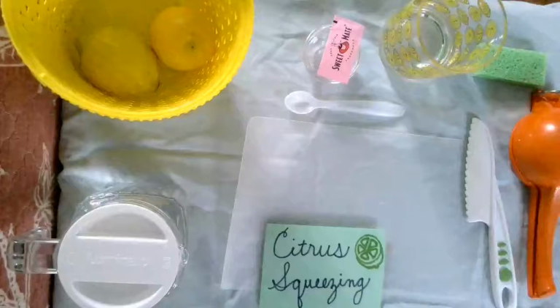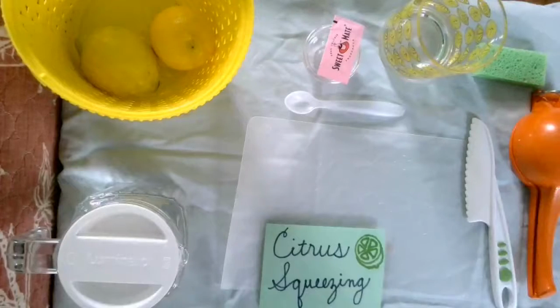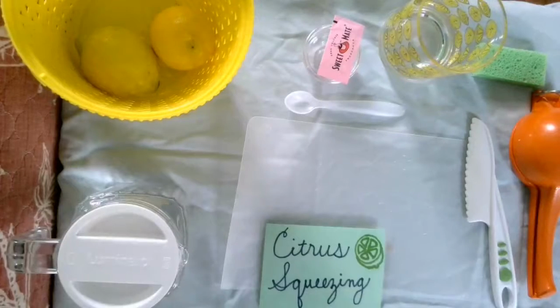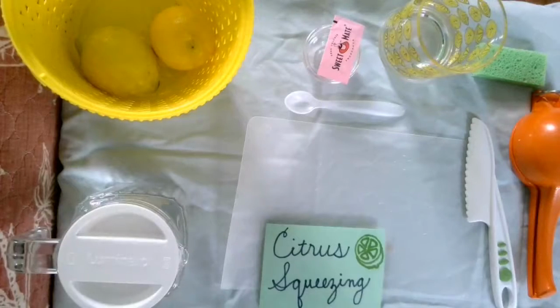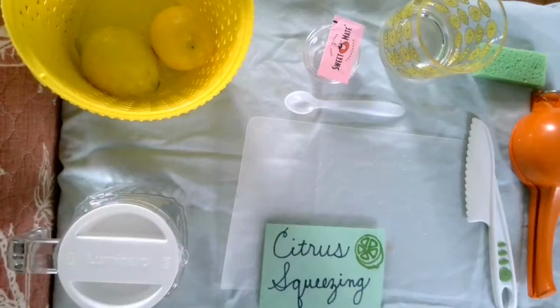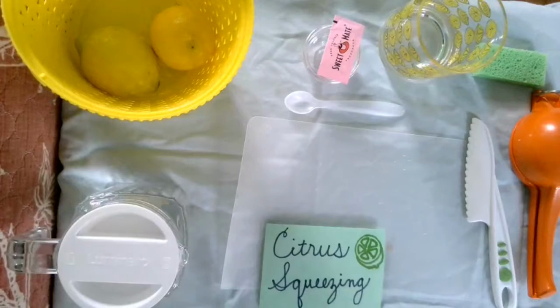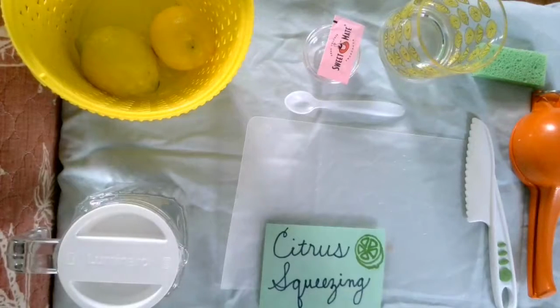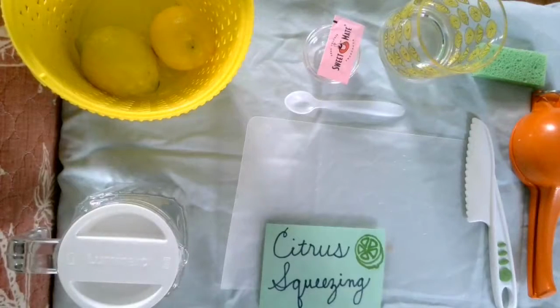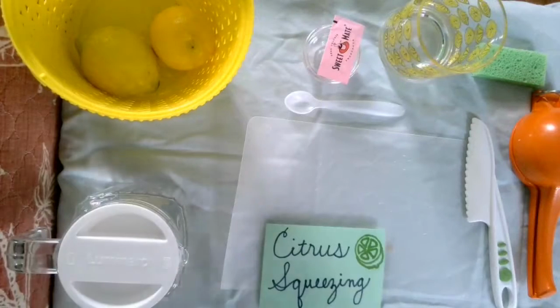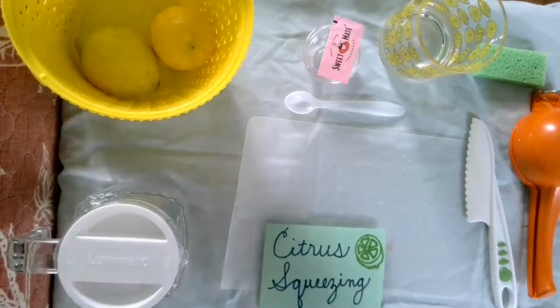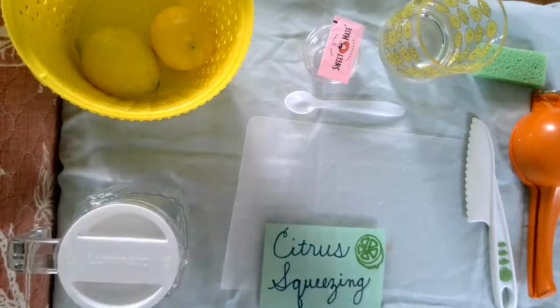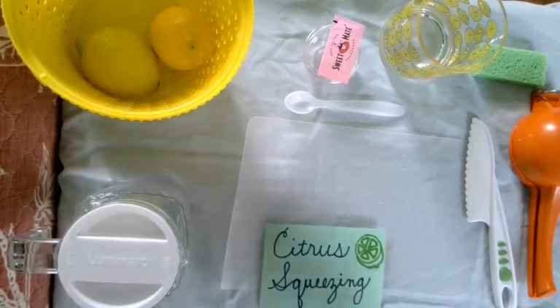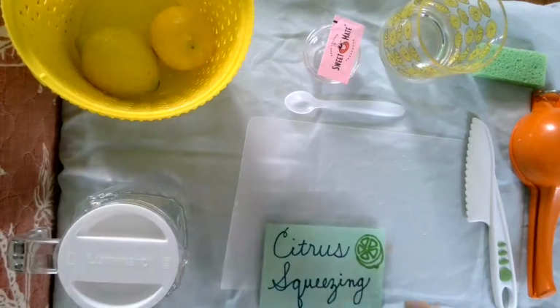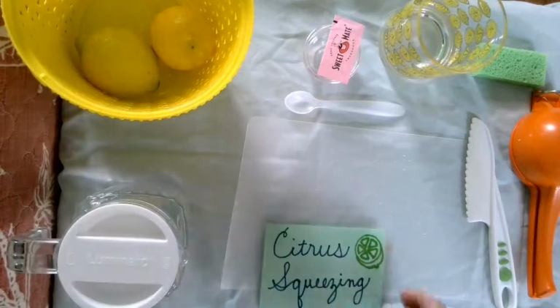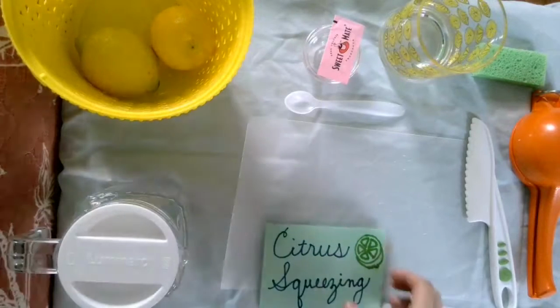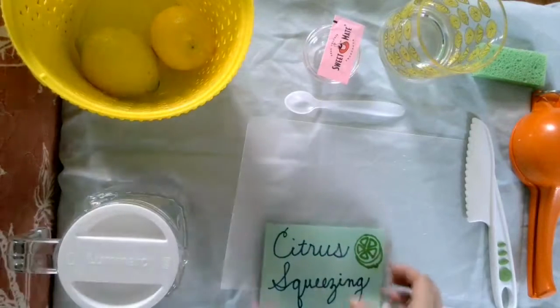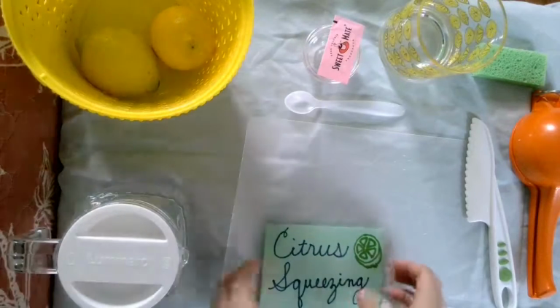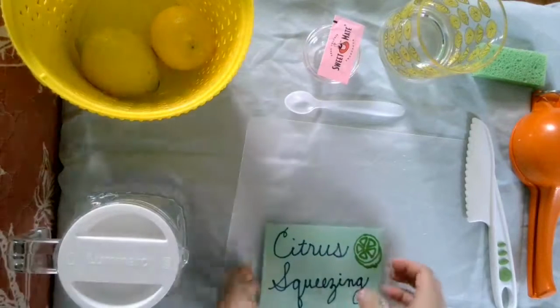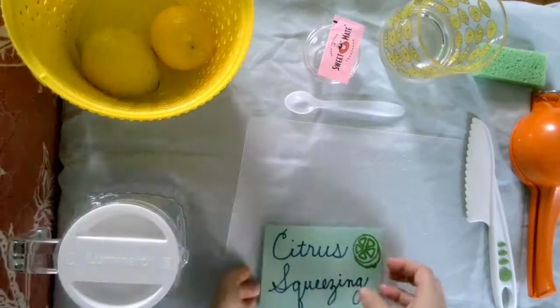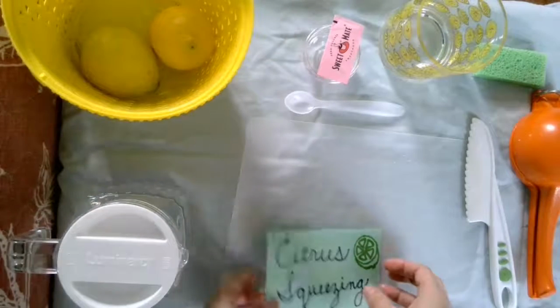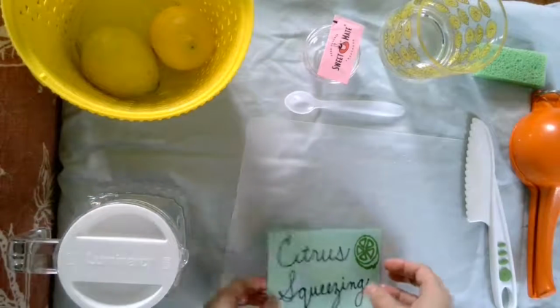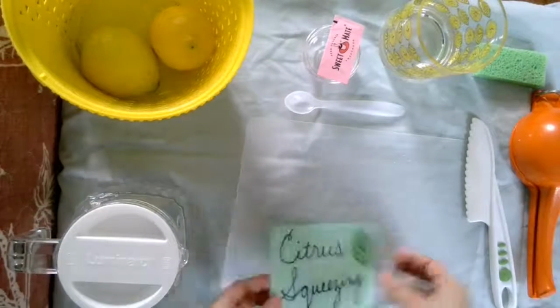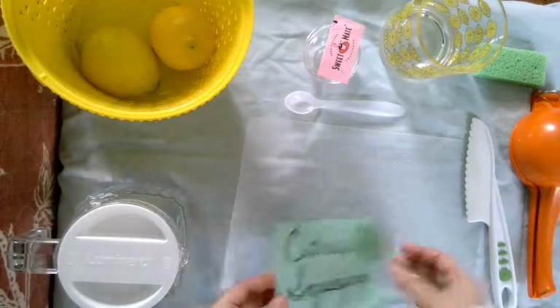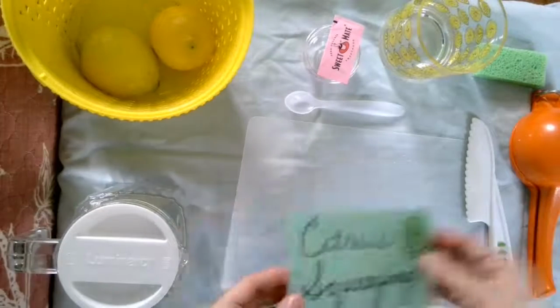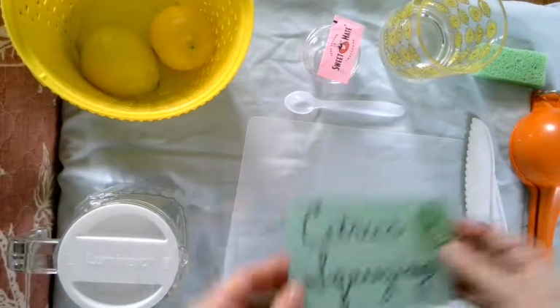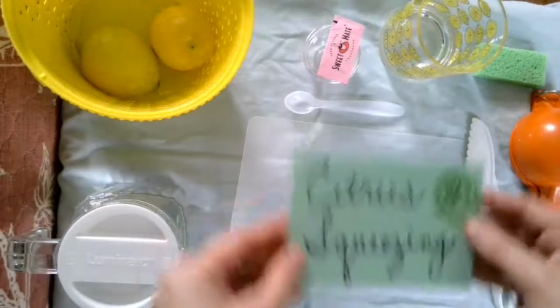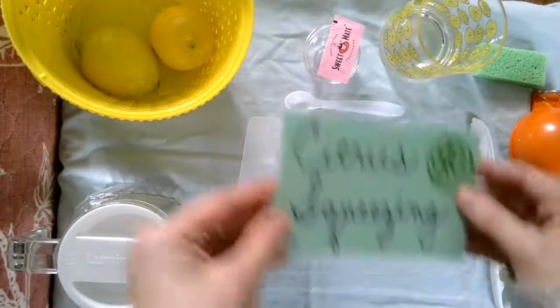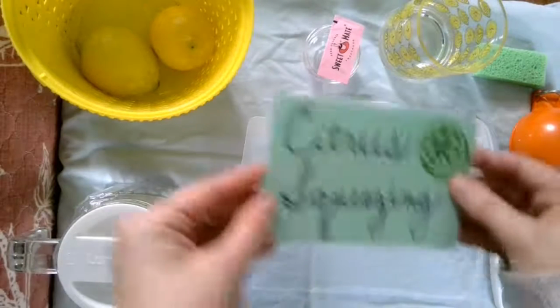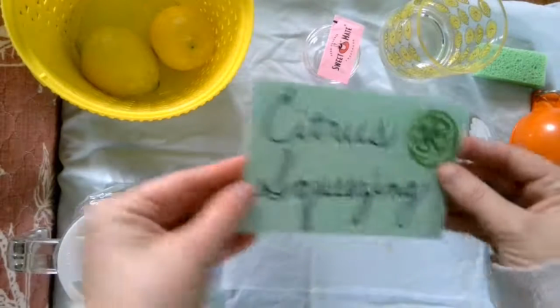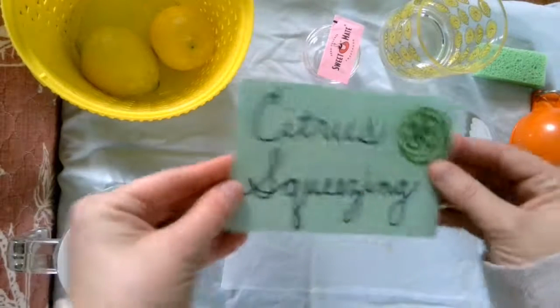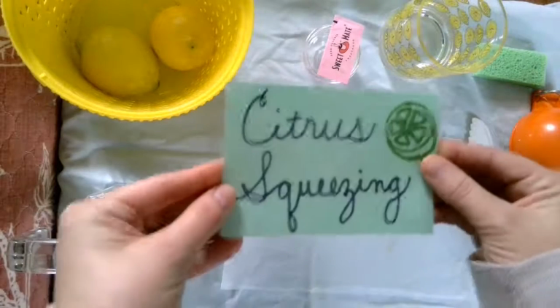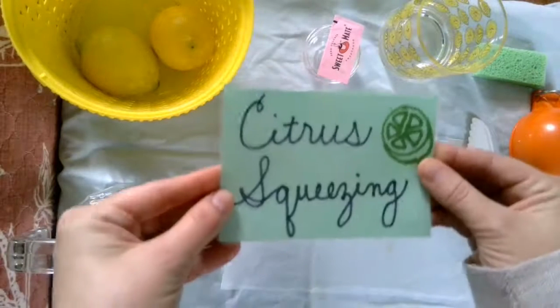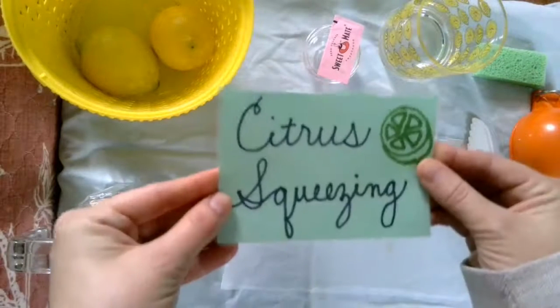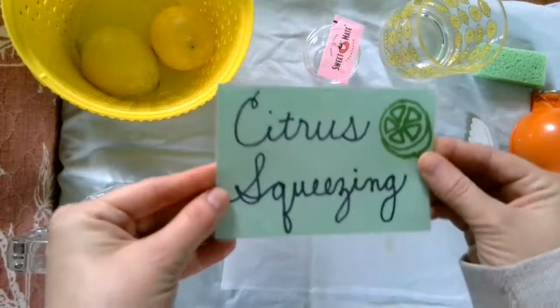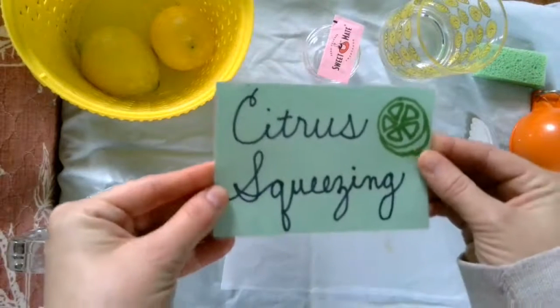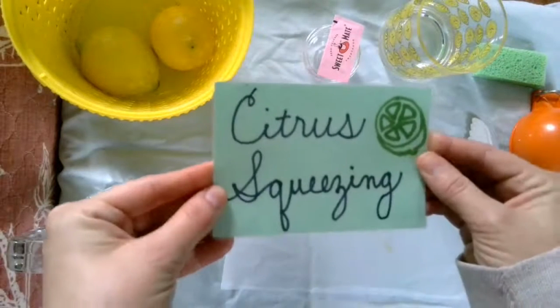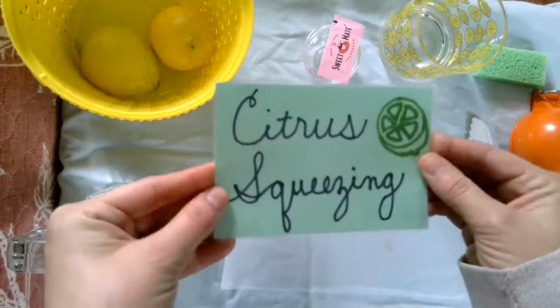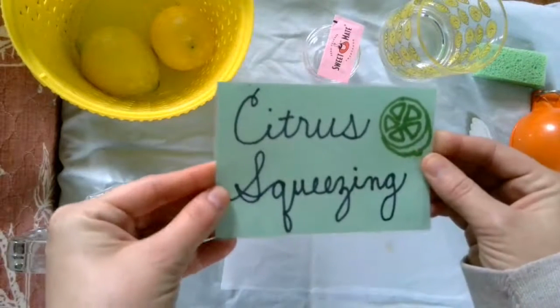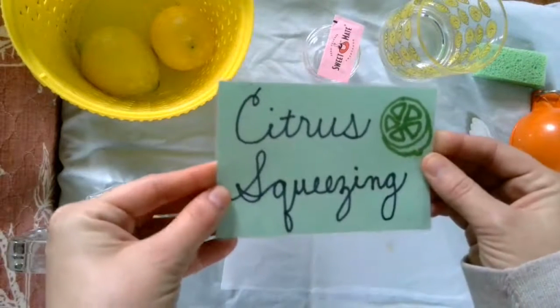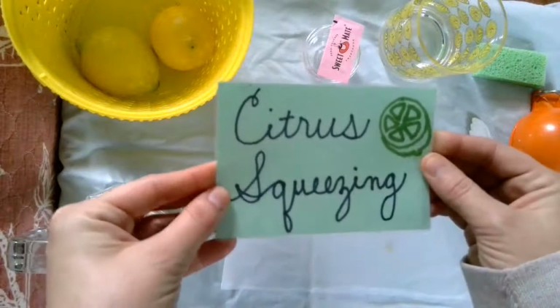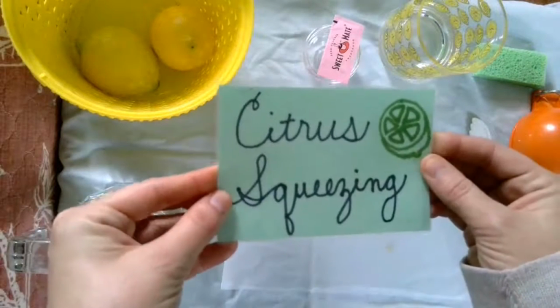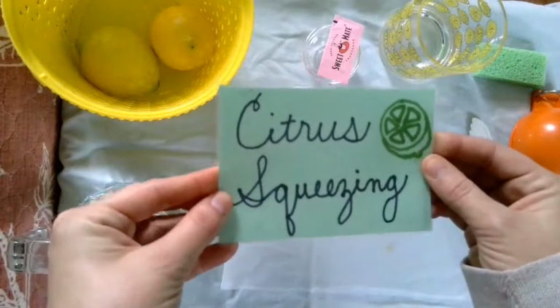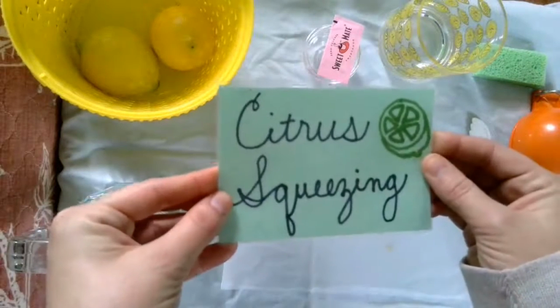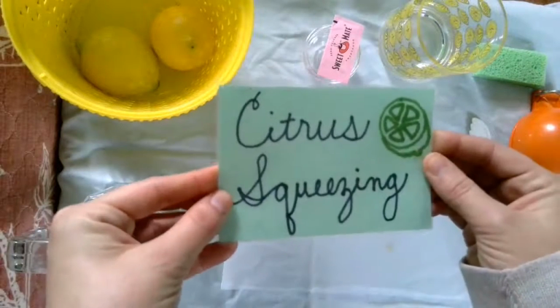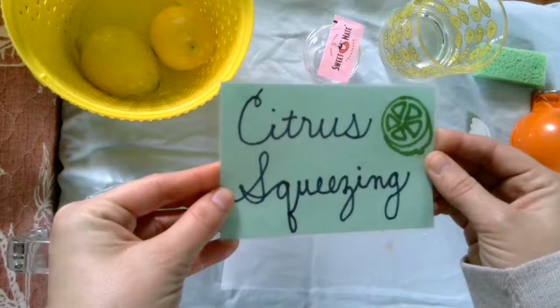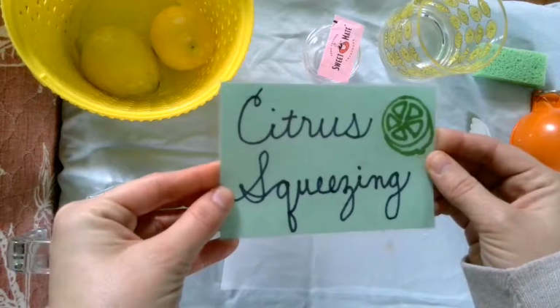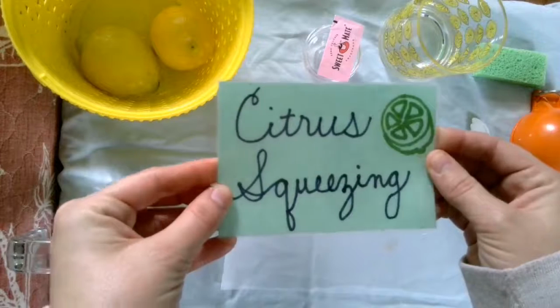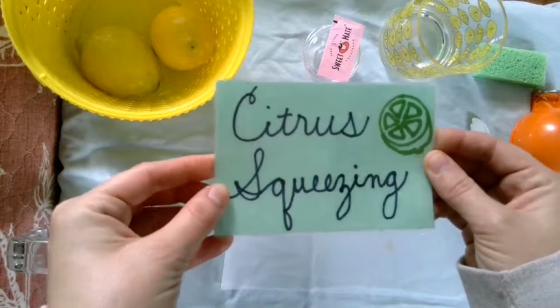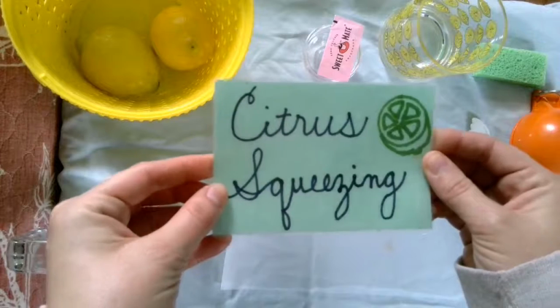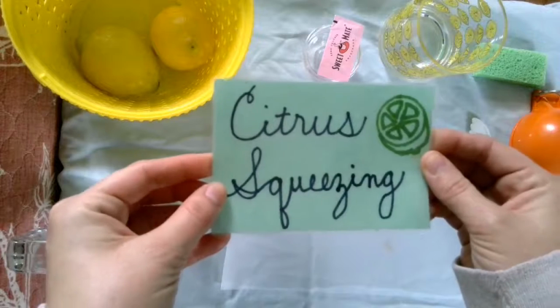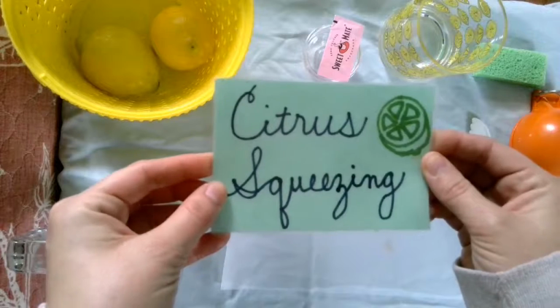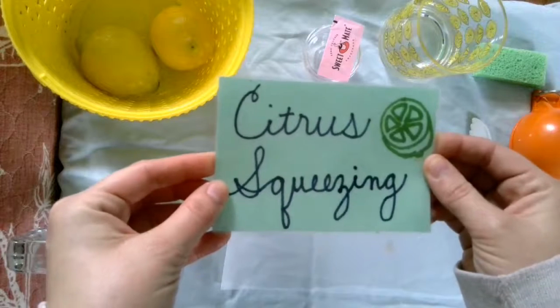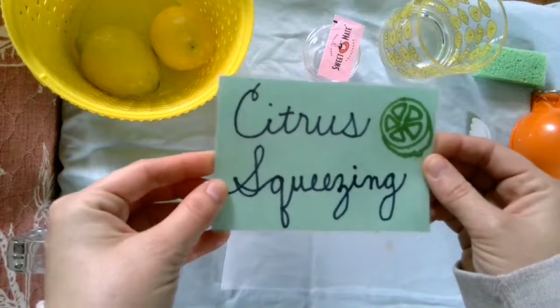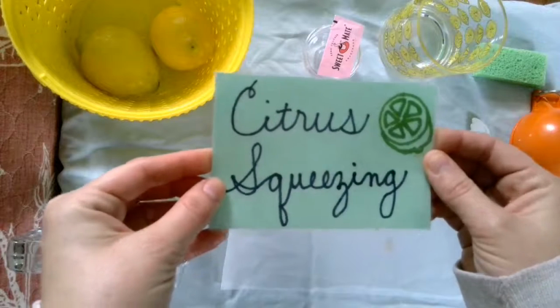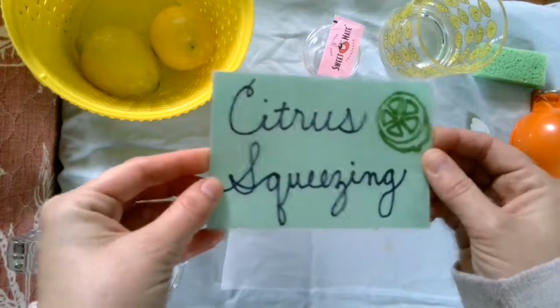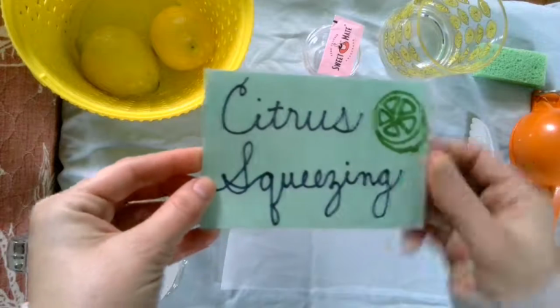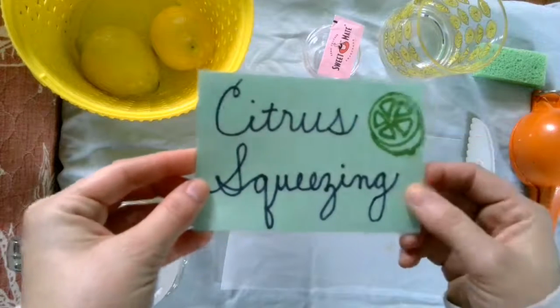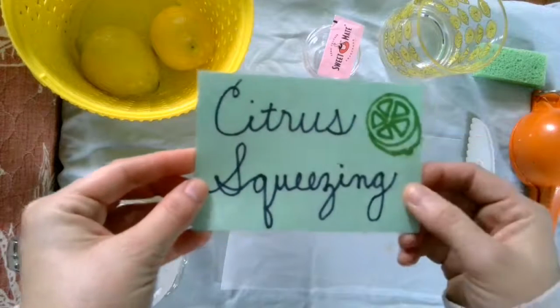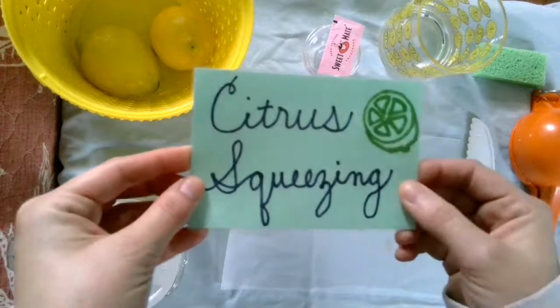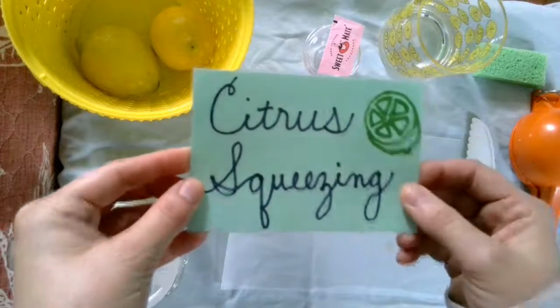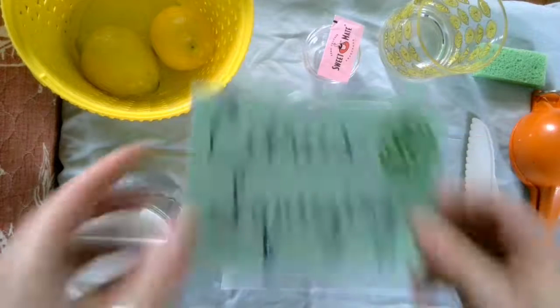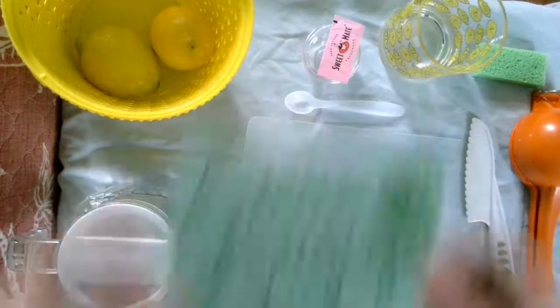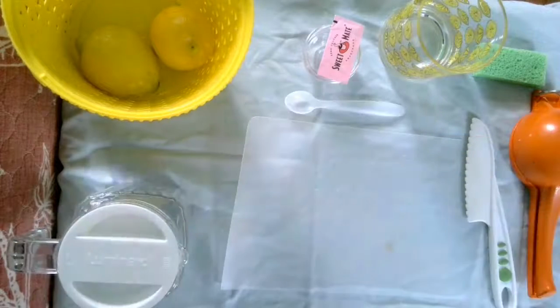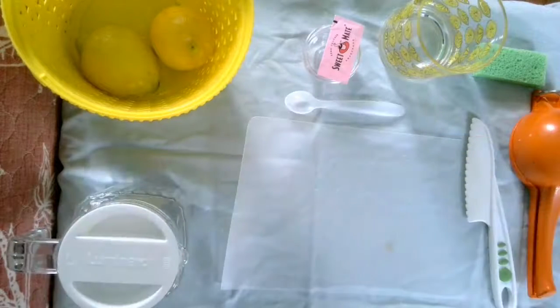Hi Emerson friends, we are on to our next work: citrus squeezing, or making lemonade.